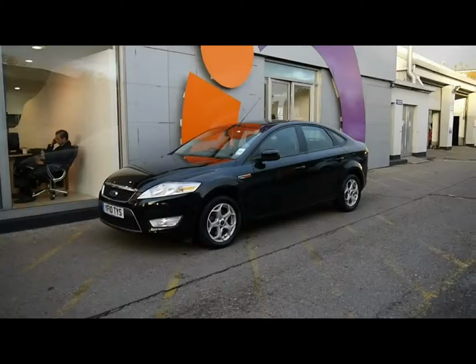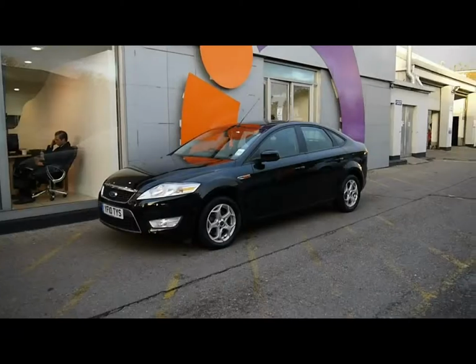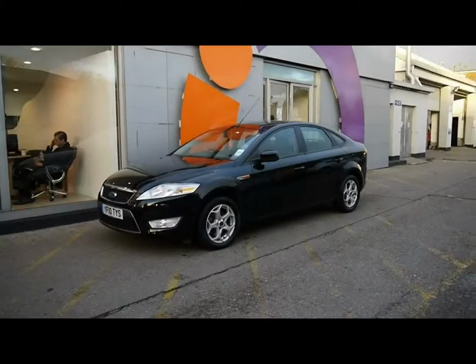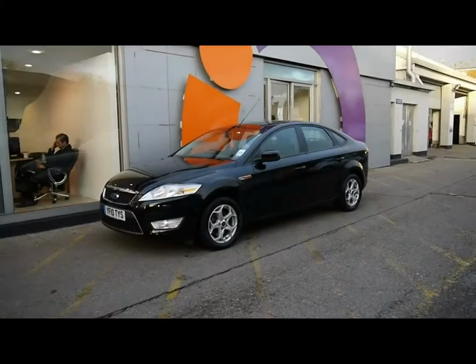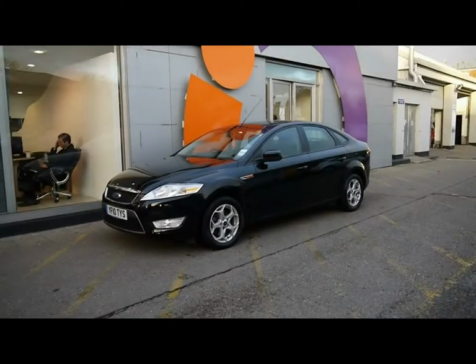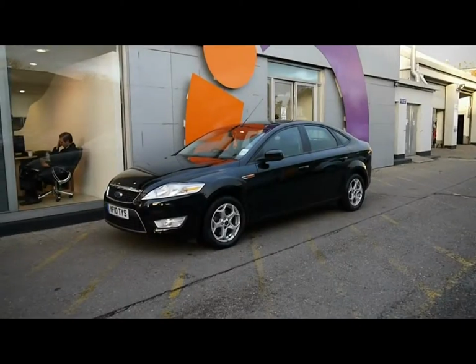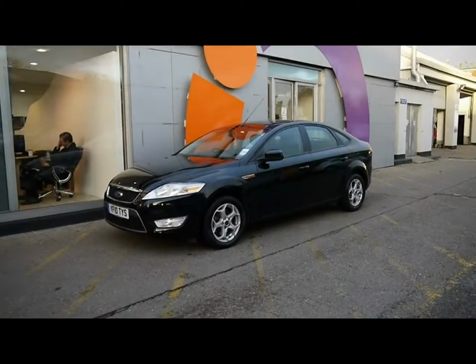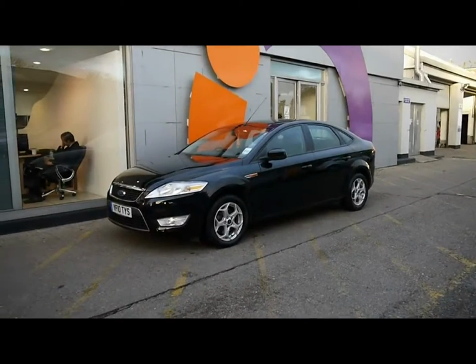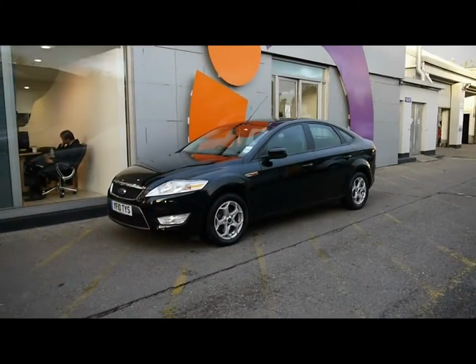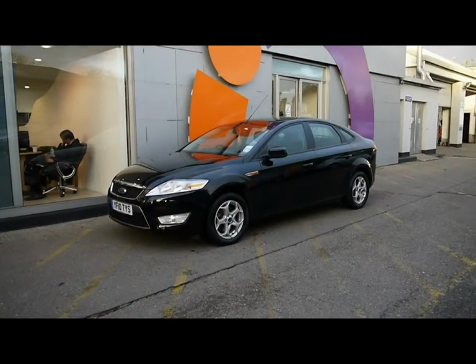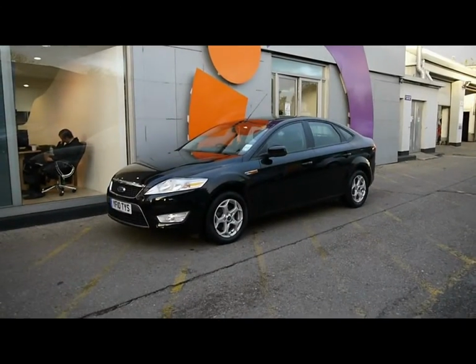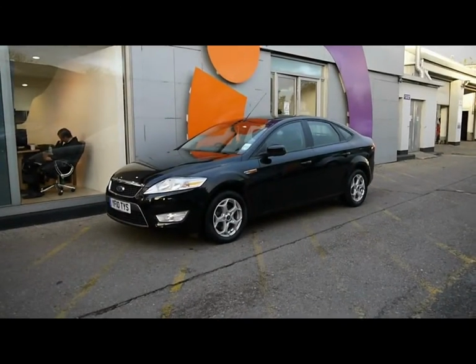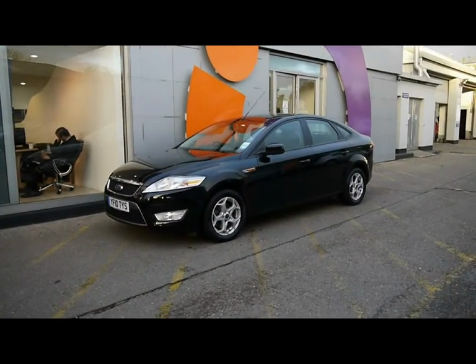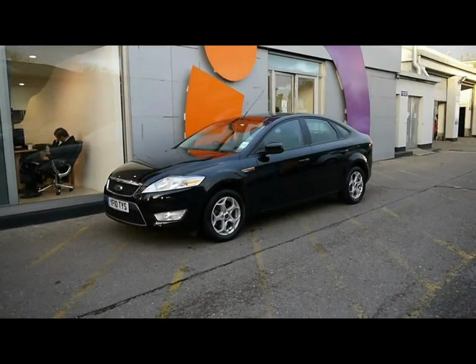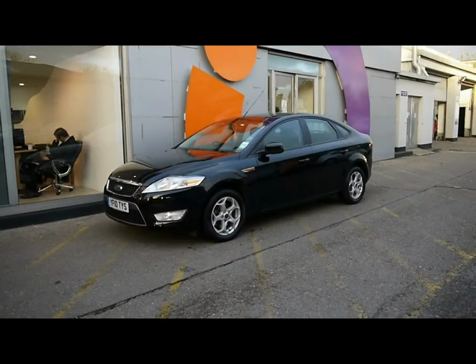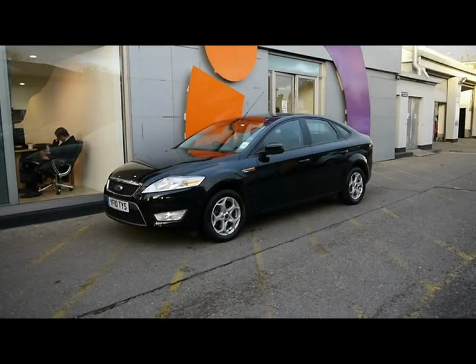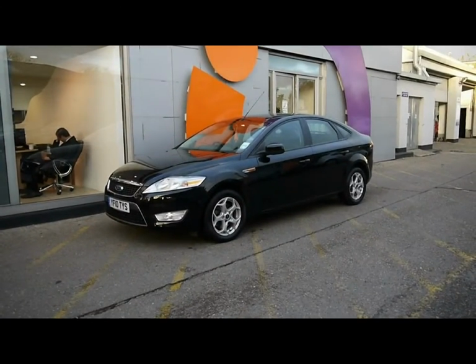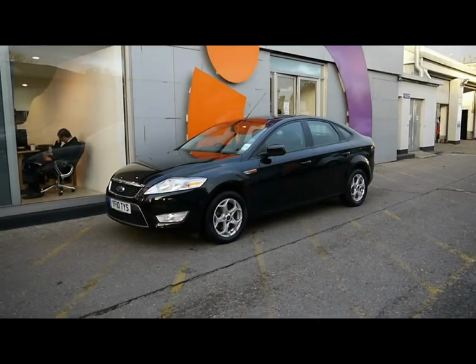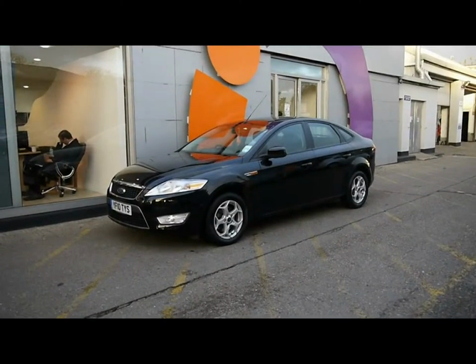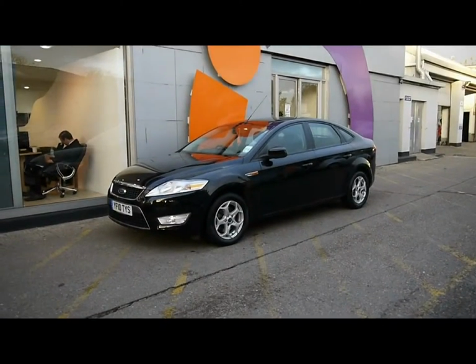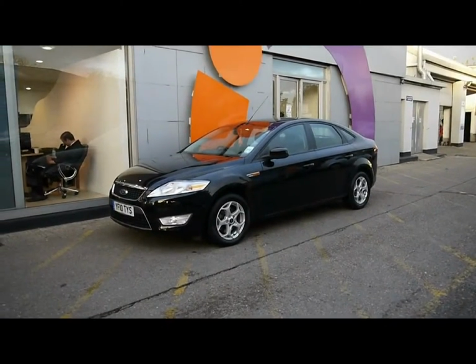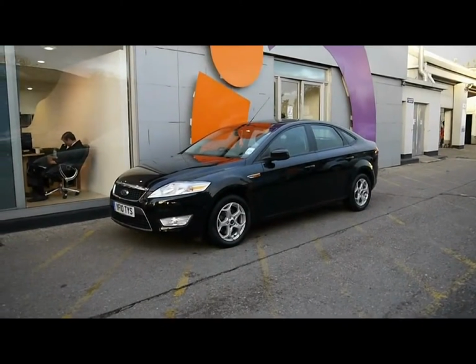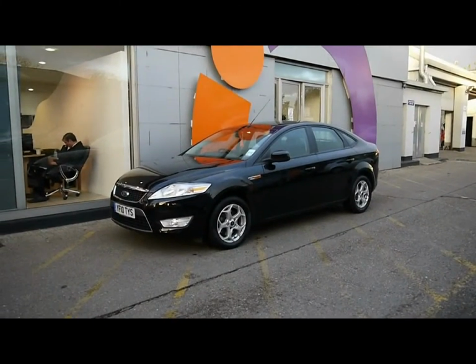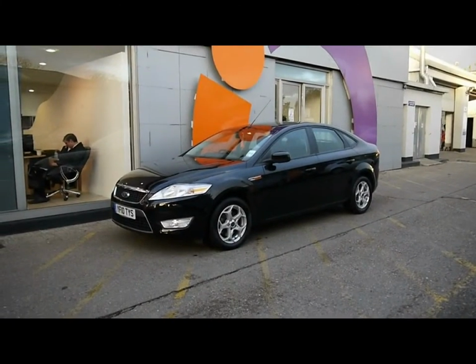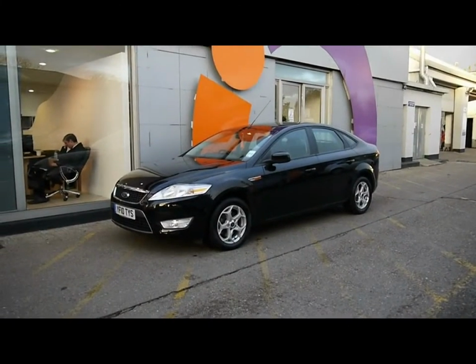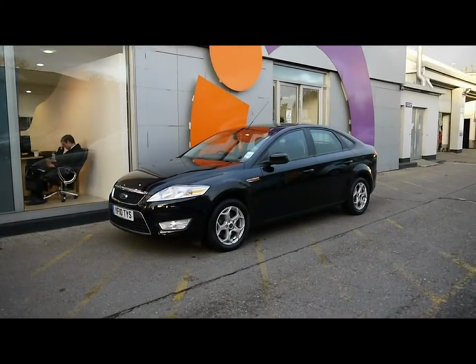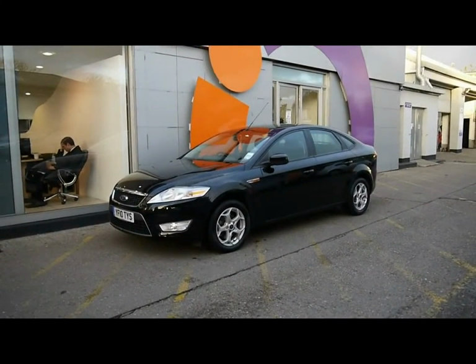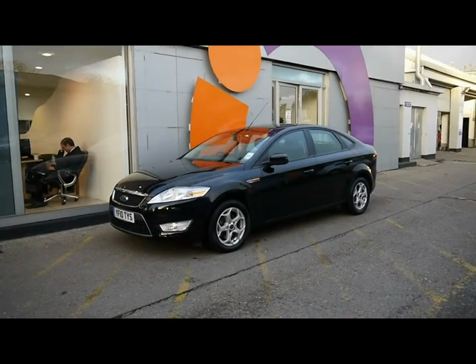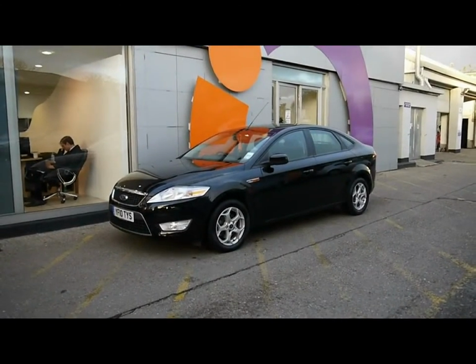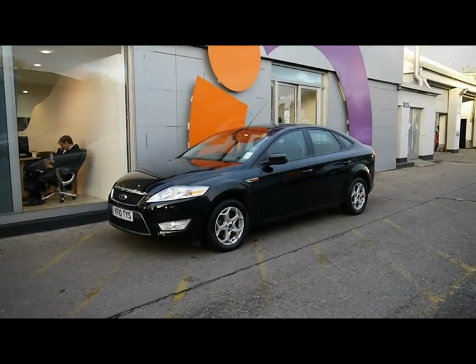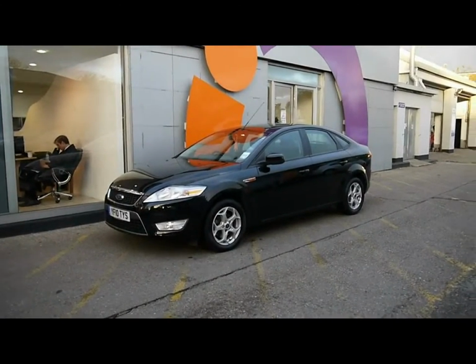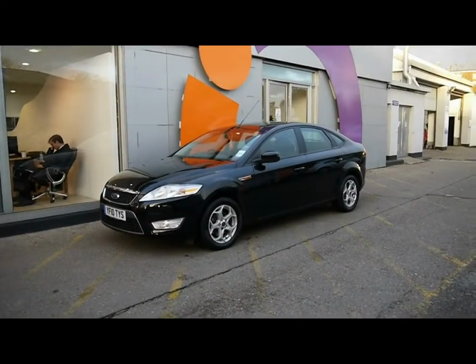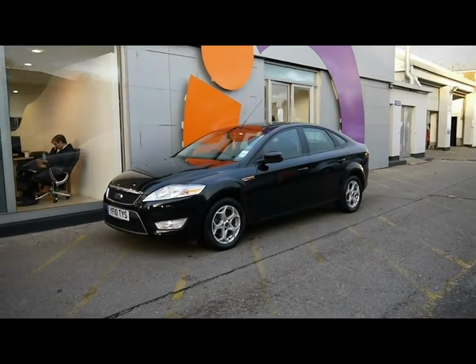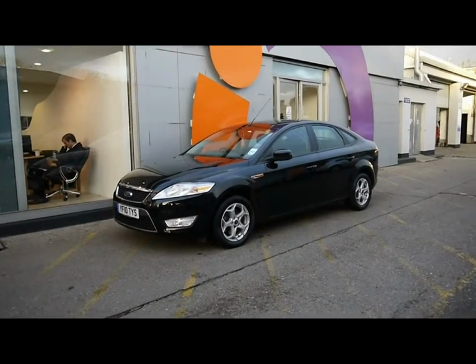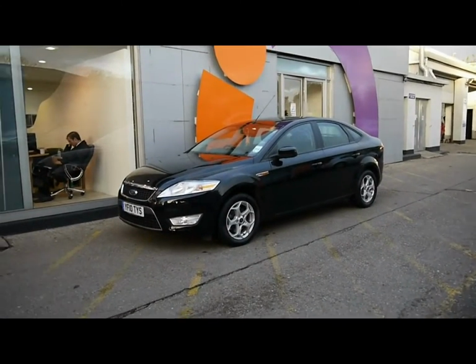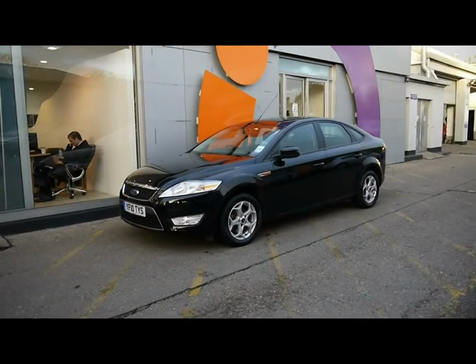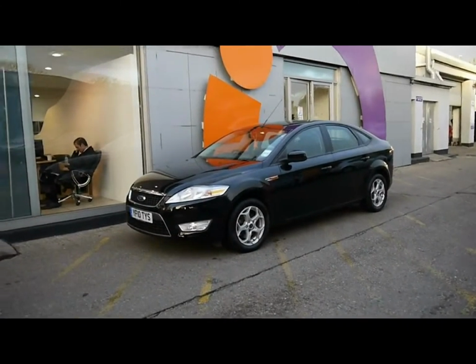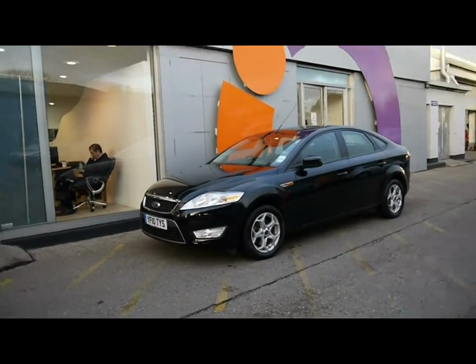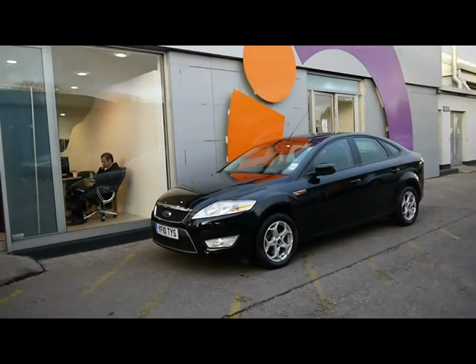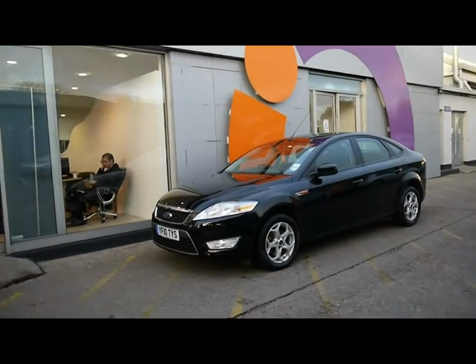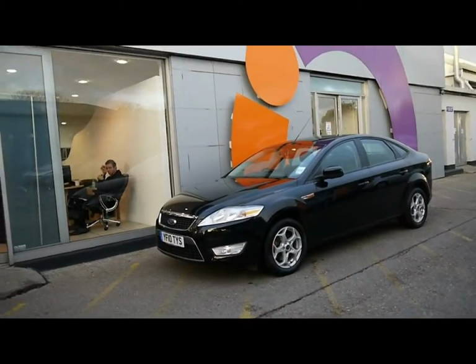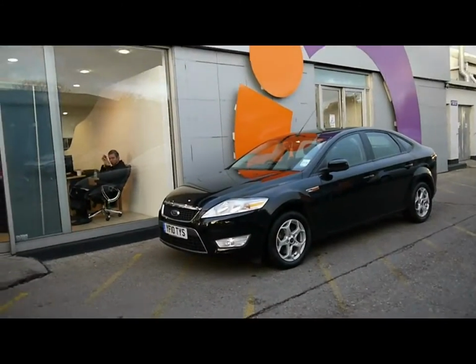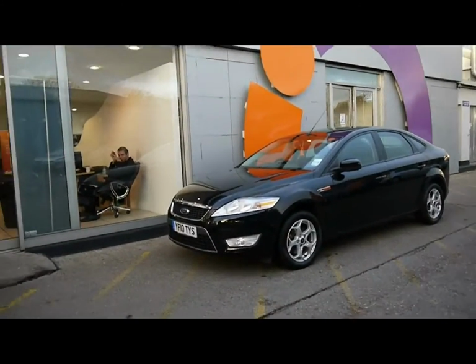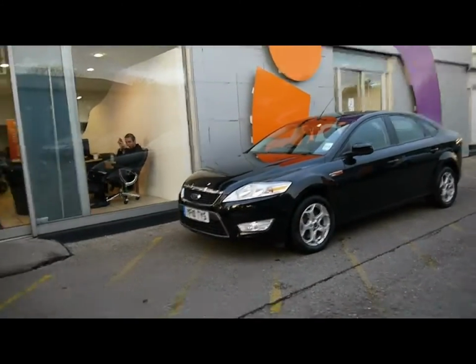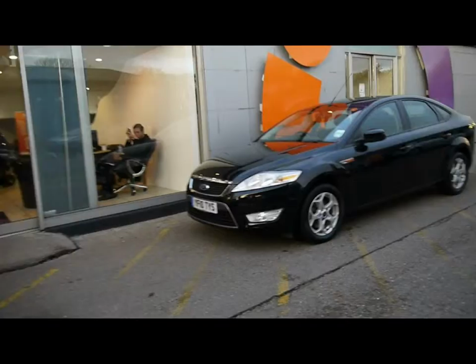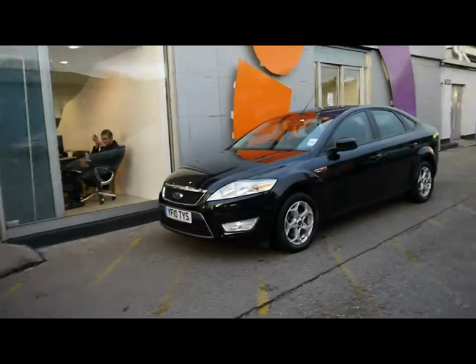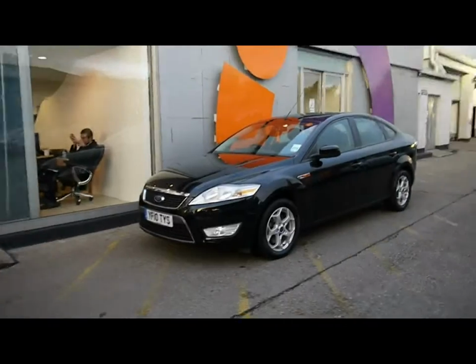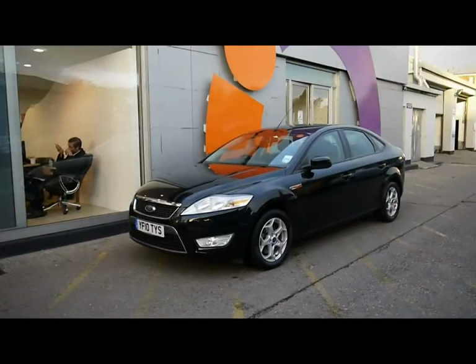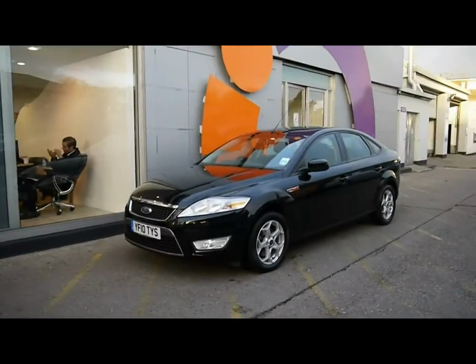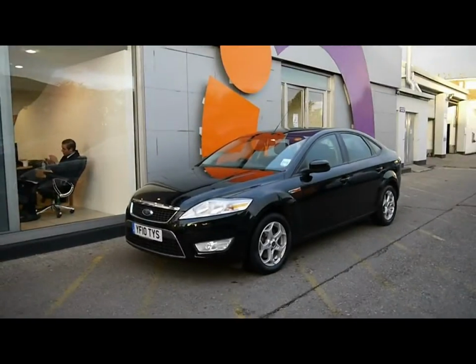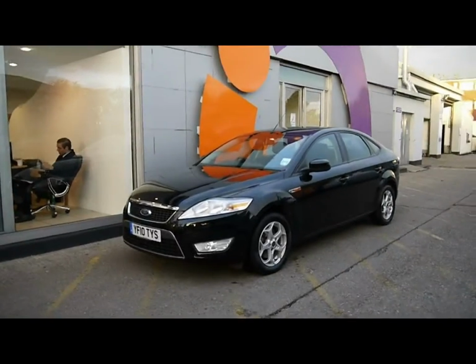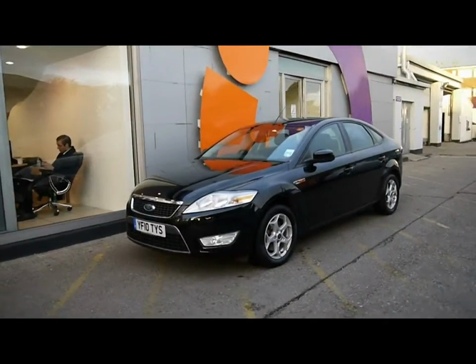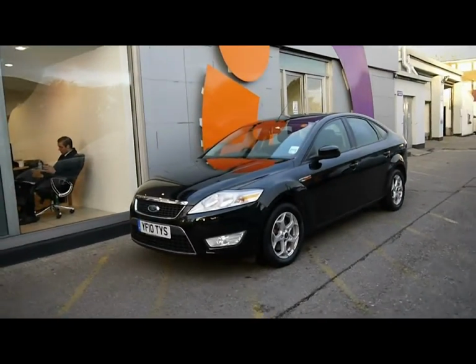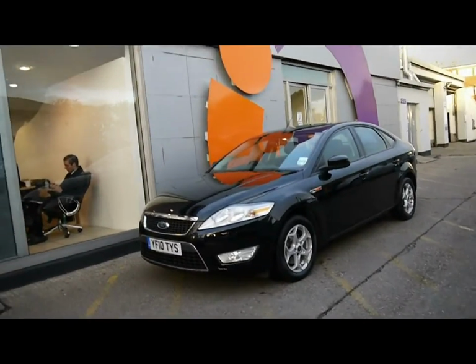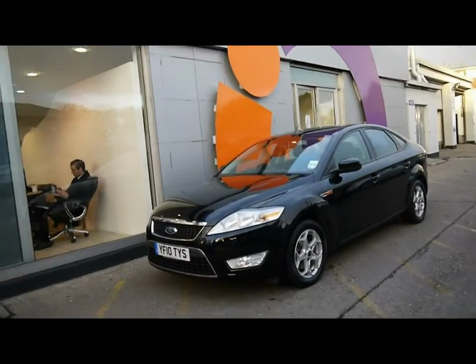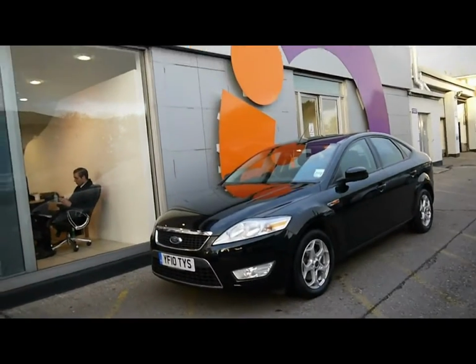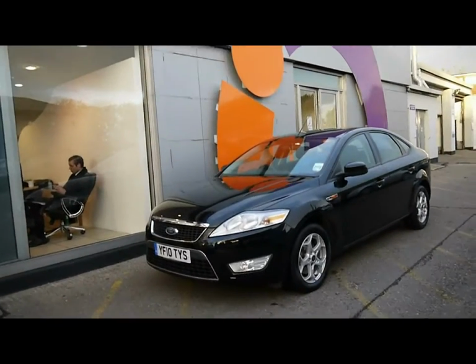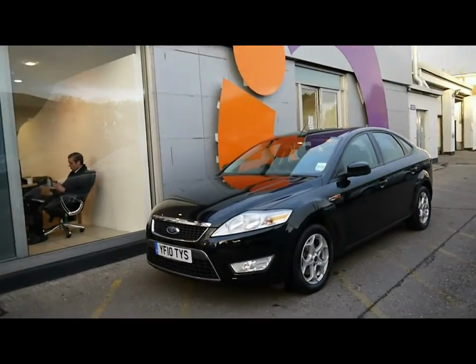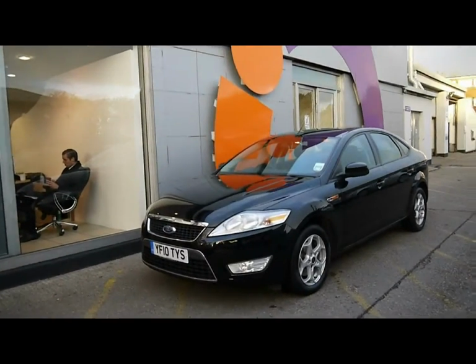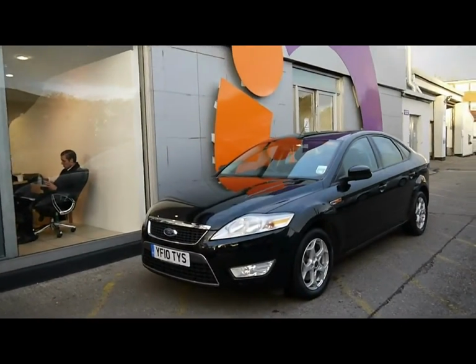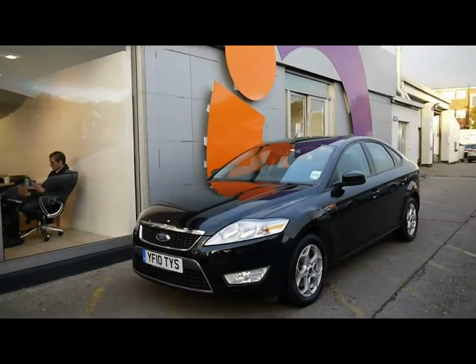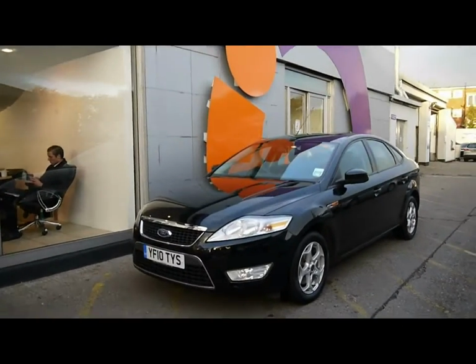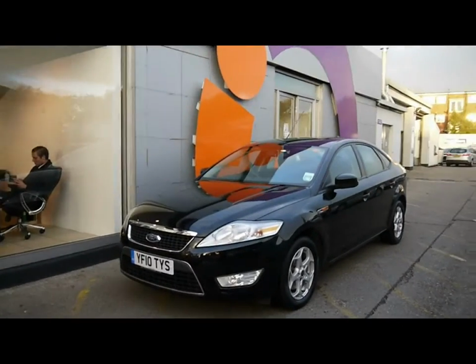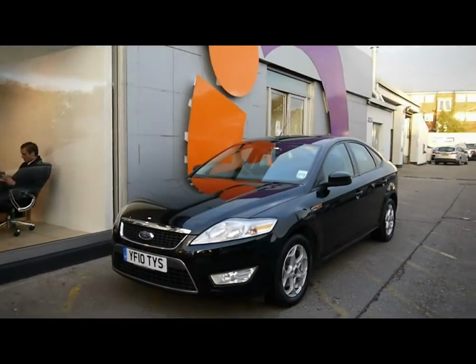Welcome to Imperial Cars for sale with the 2010 Ford Mondeo. I'm going to take you on a walk-around tour of the car so you can see the features and also the condition the vehicle is in.